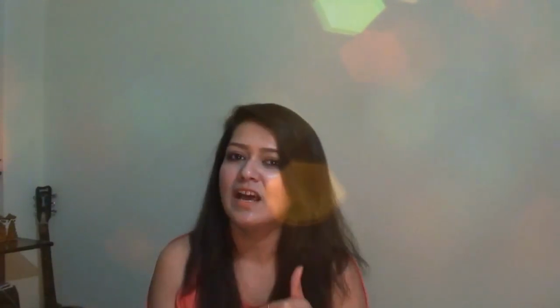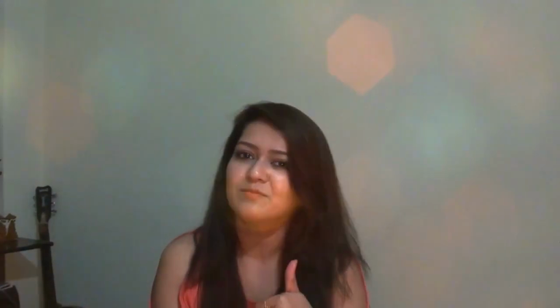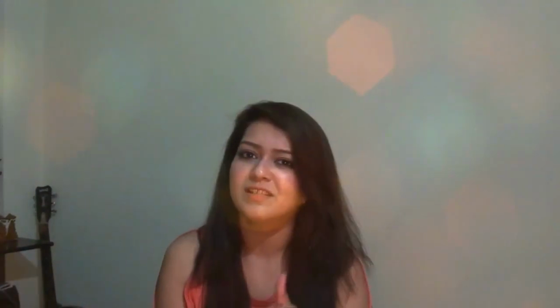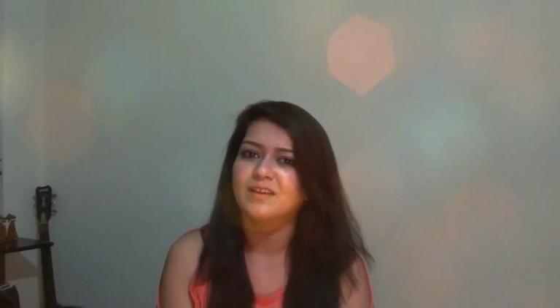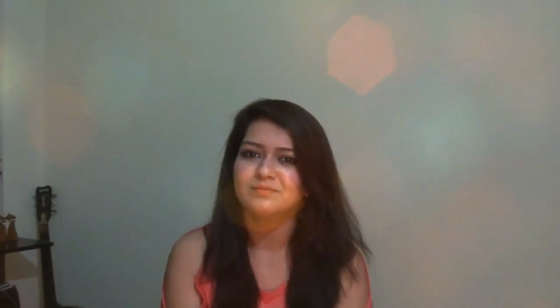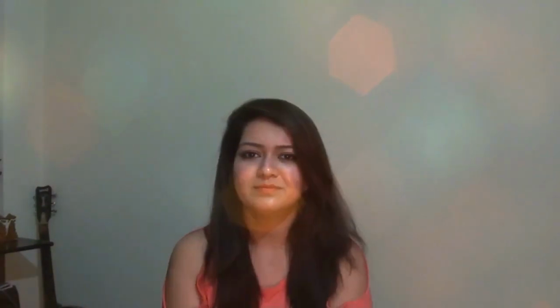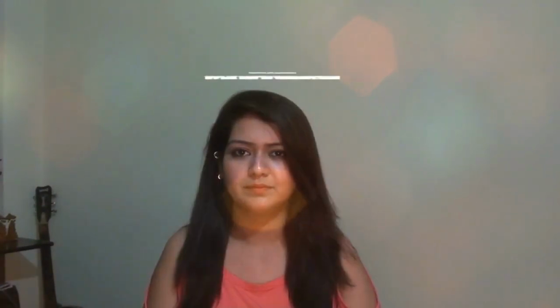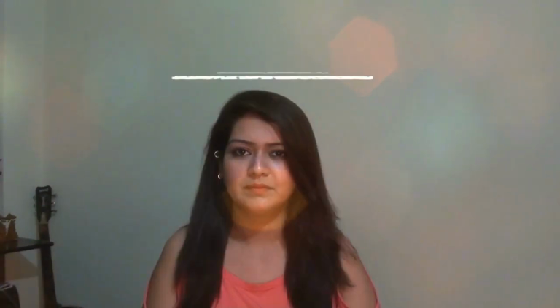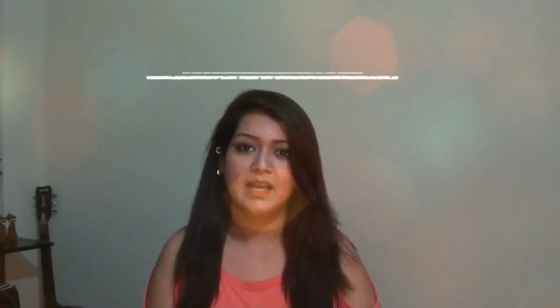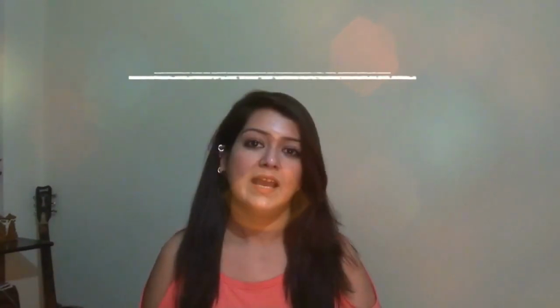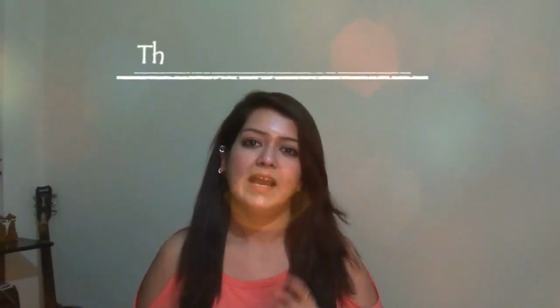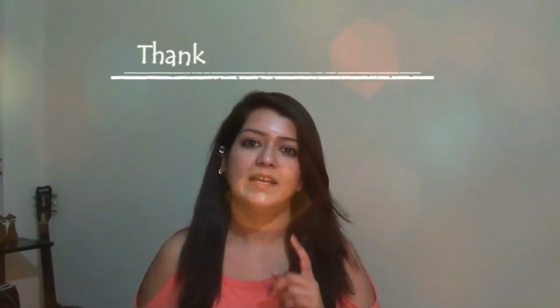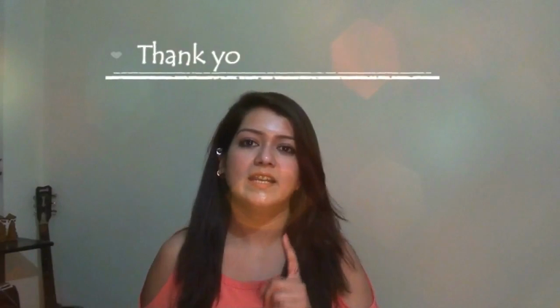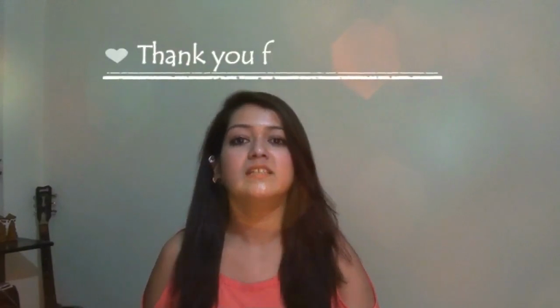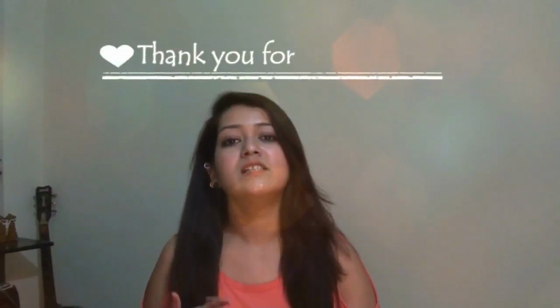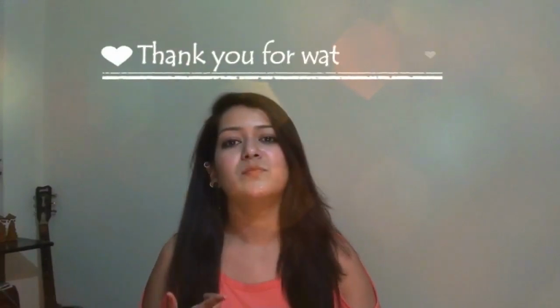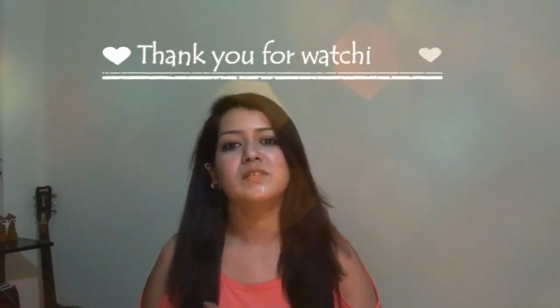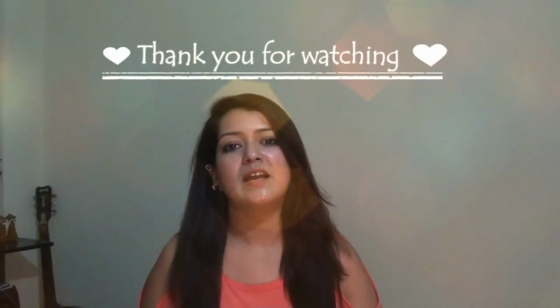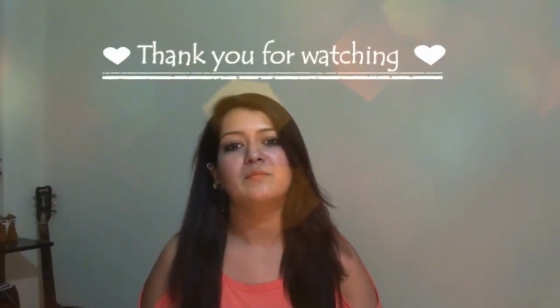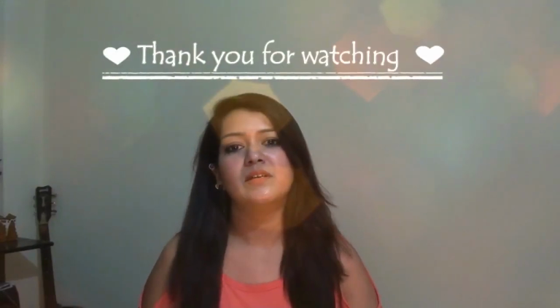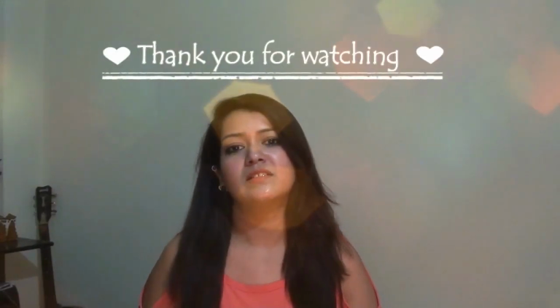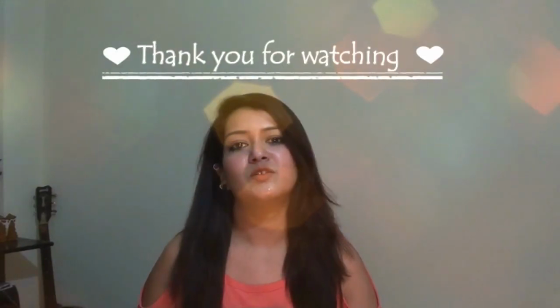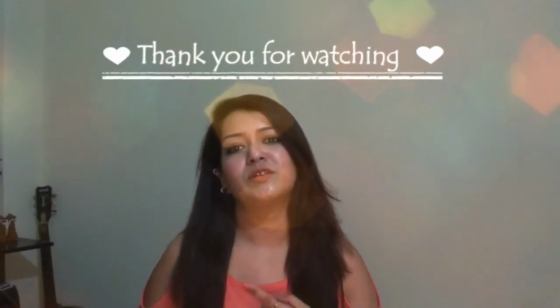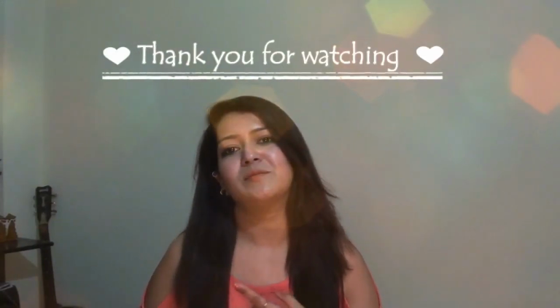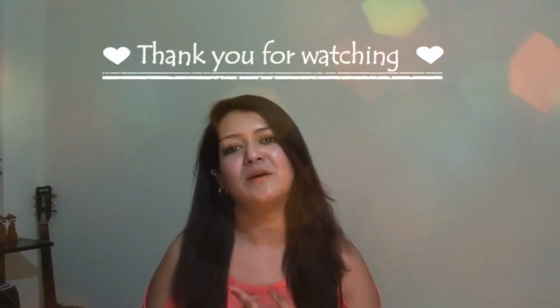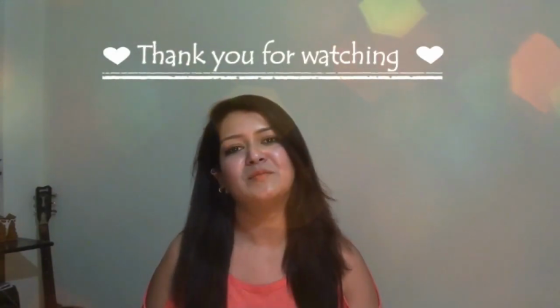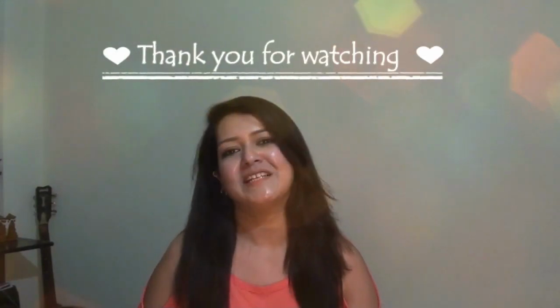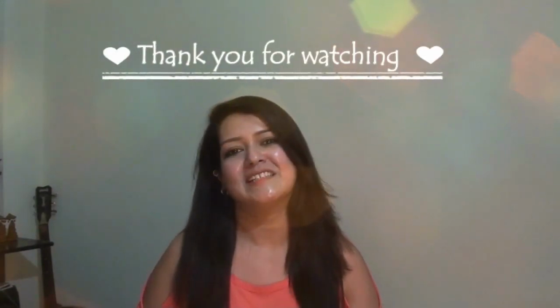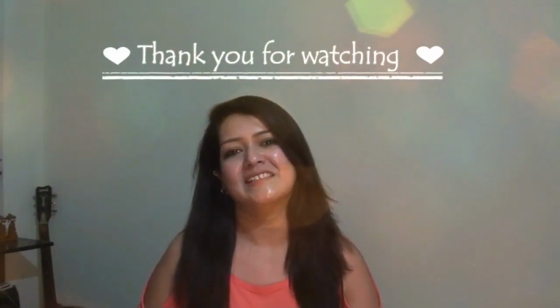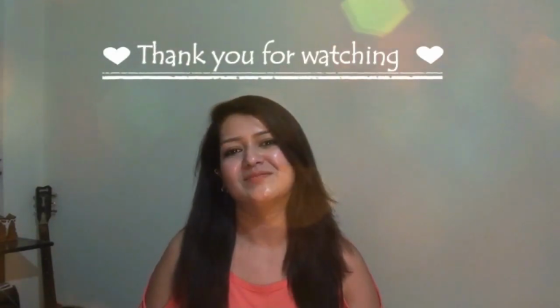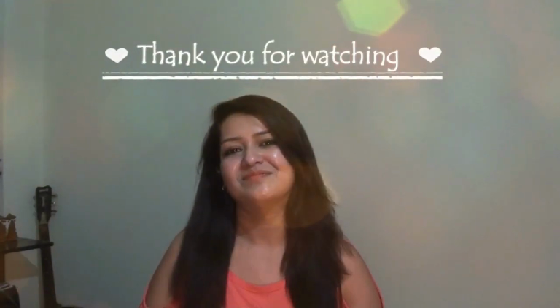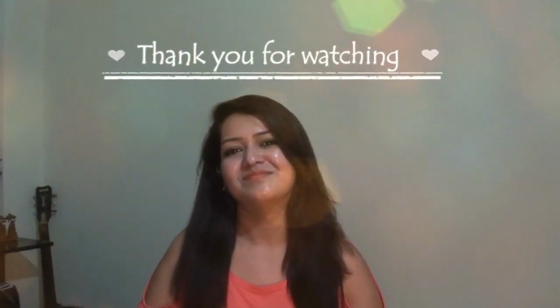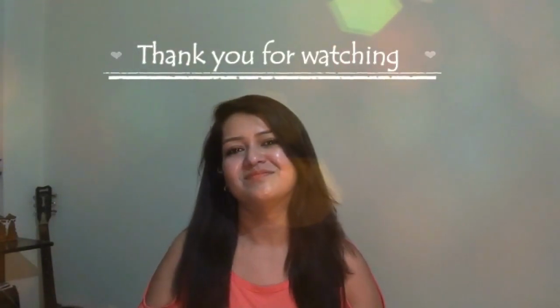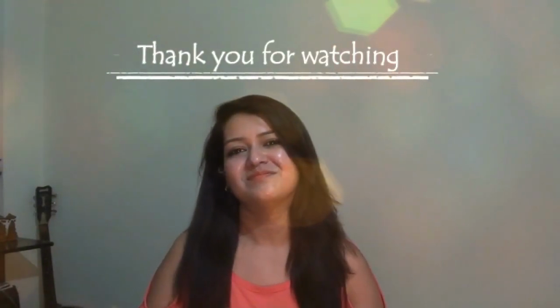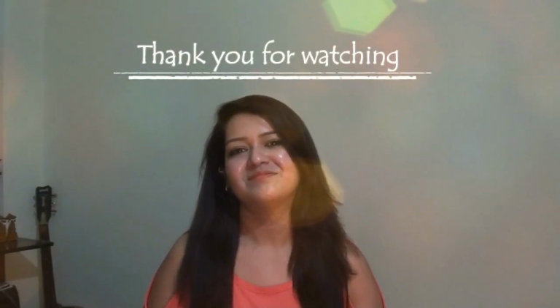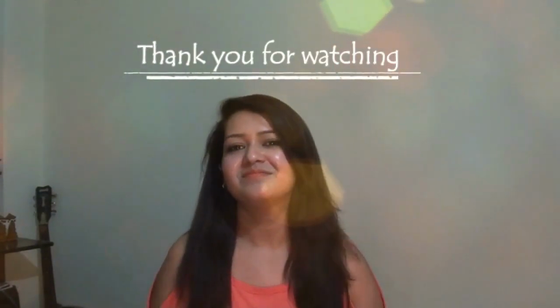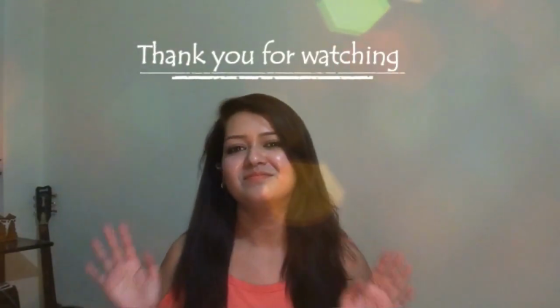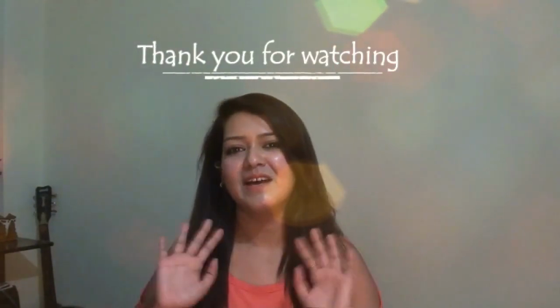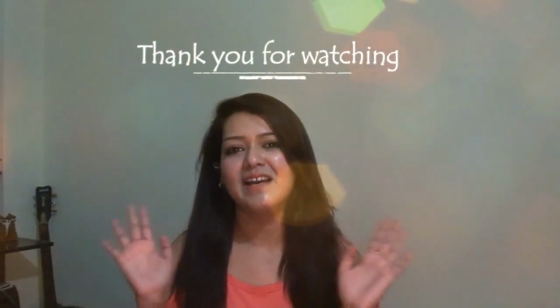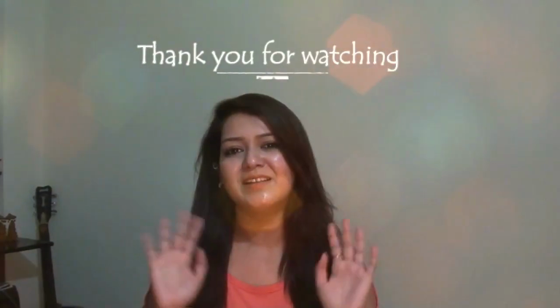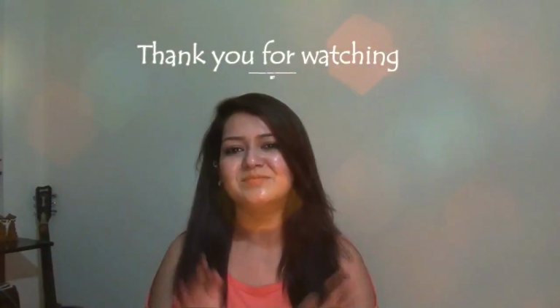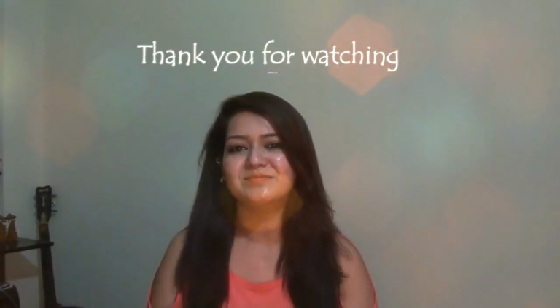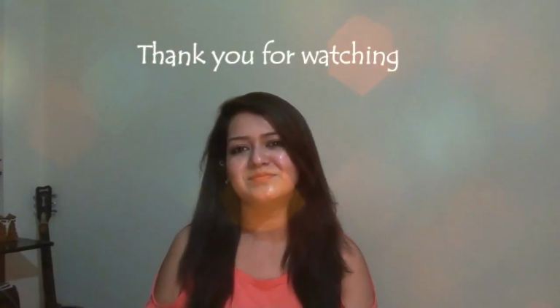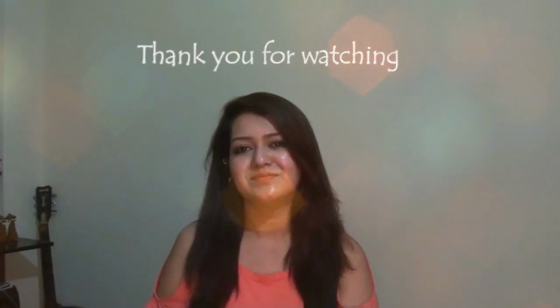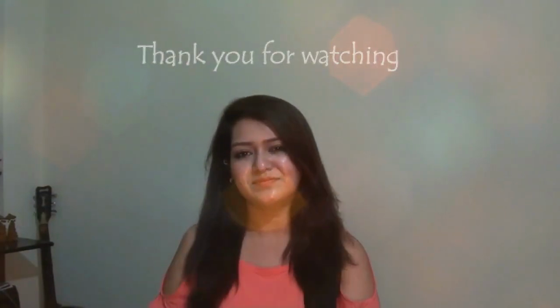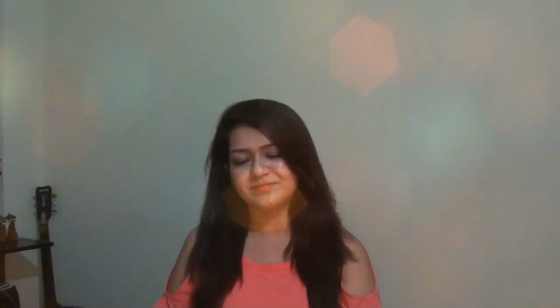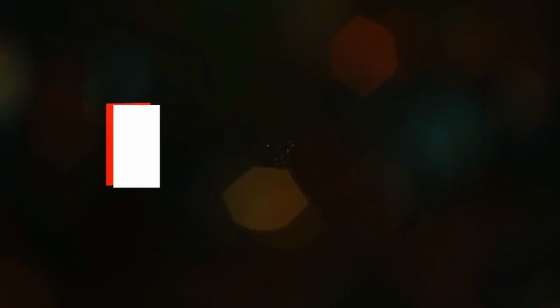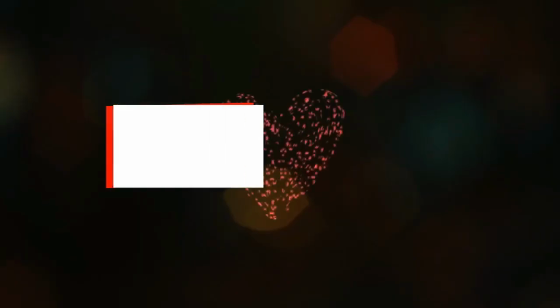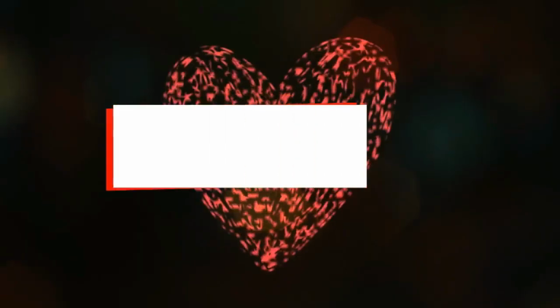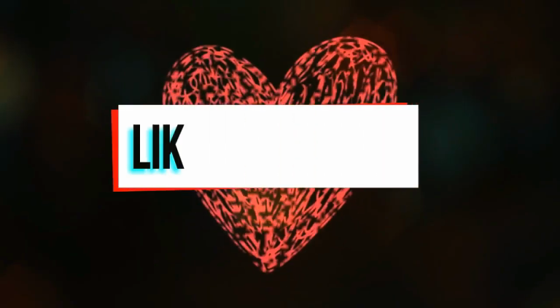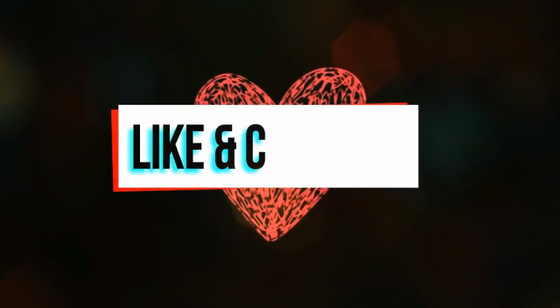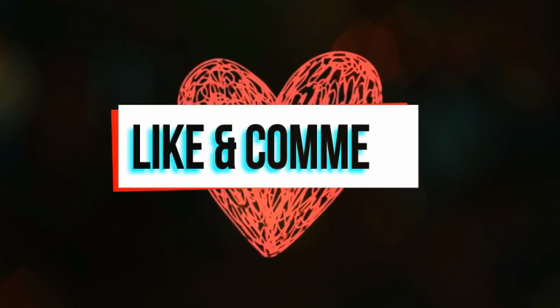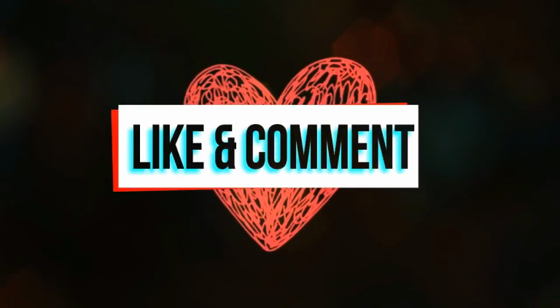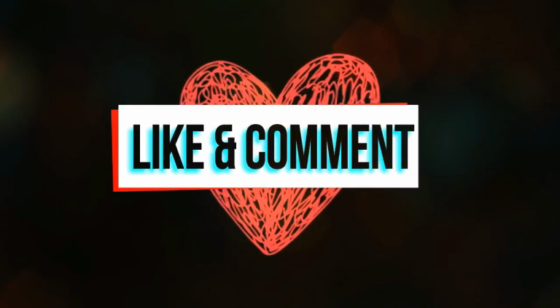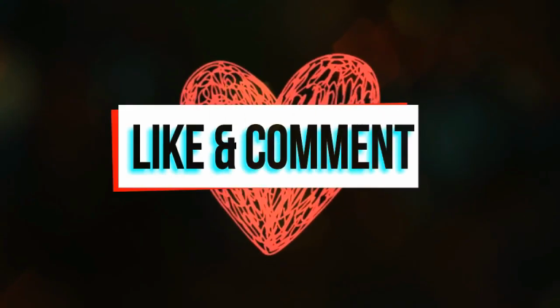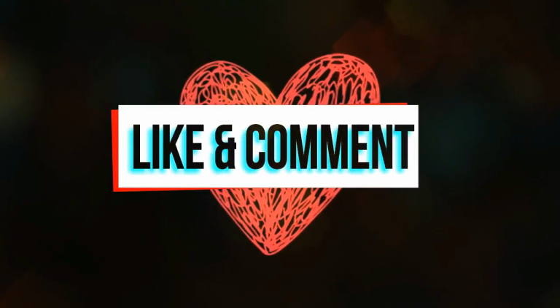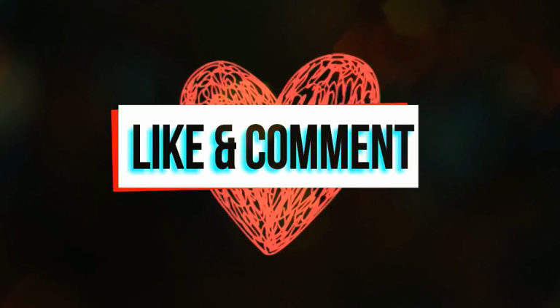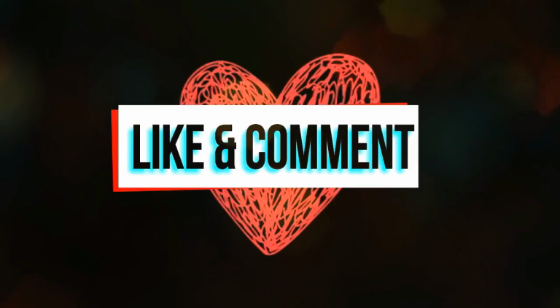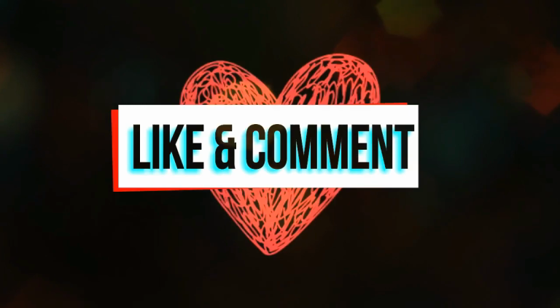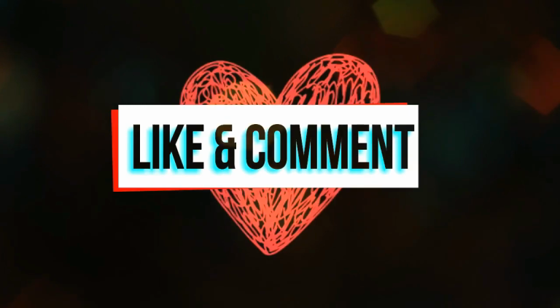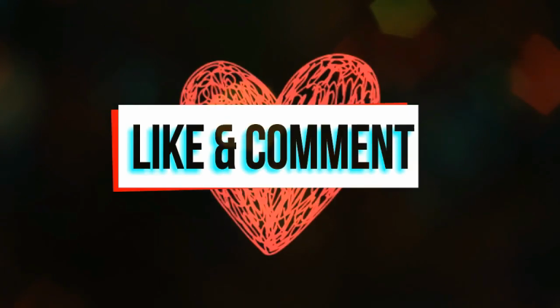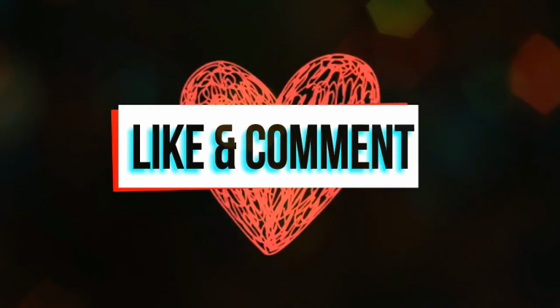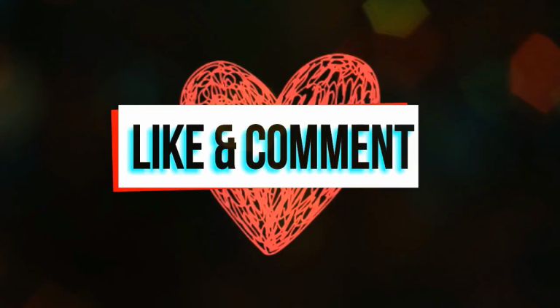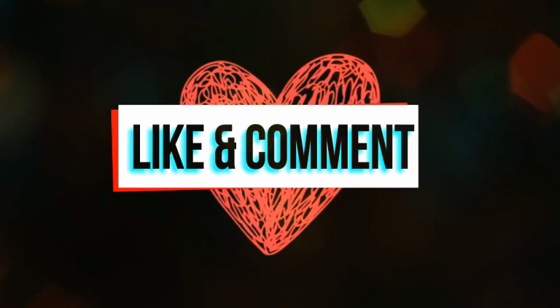Let me know if you like this video — give it a thumbs up and hit the subscribe button to stay updated. Bye!